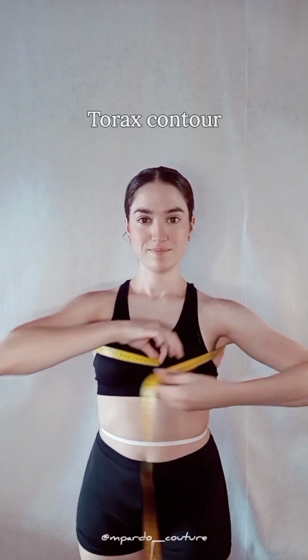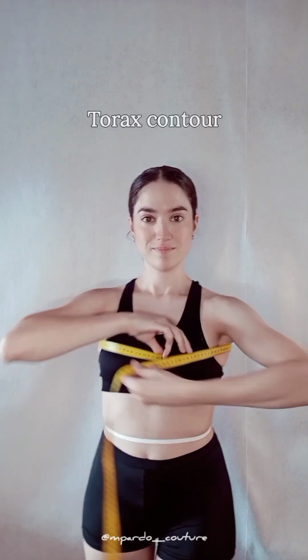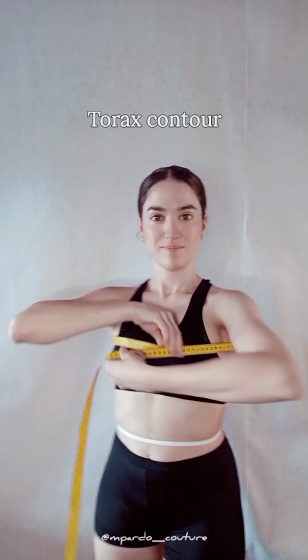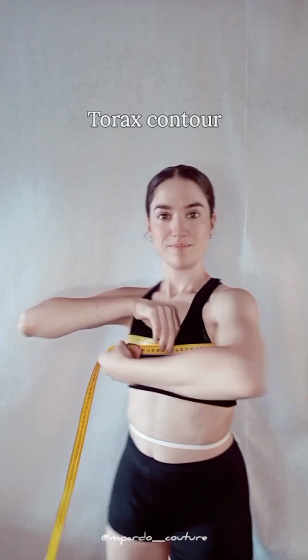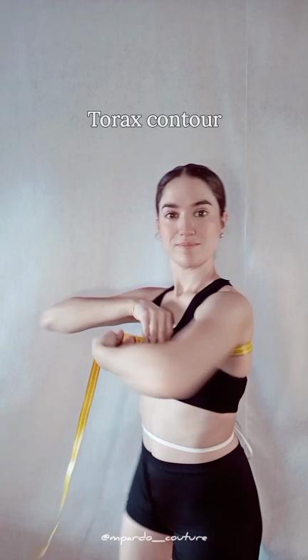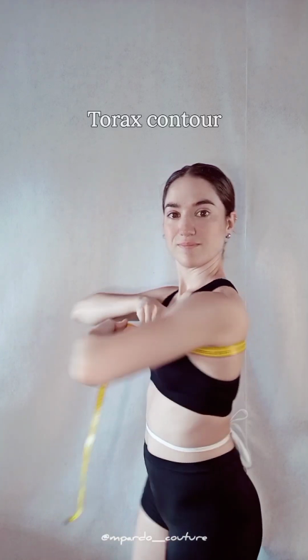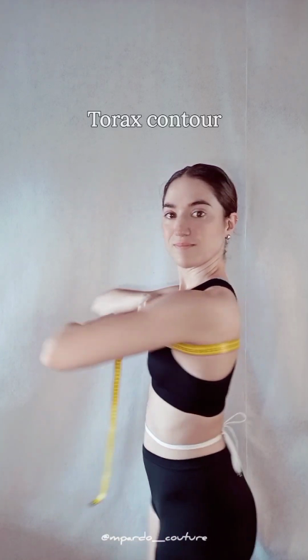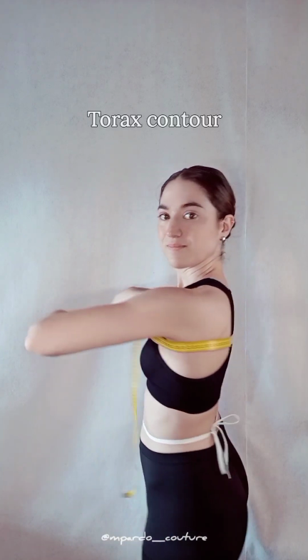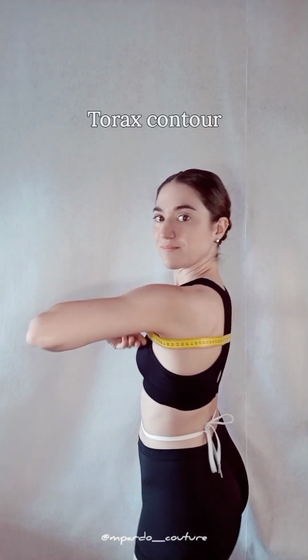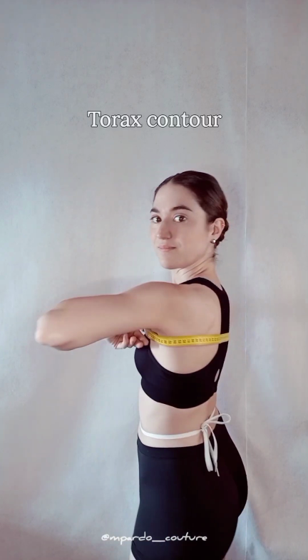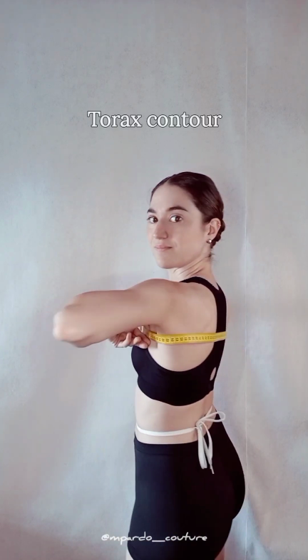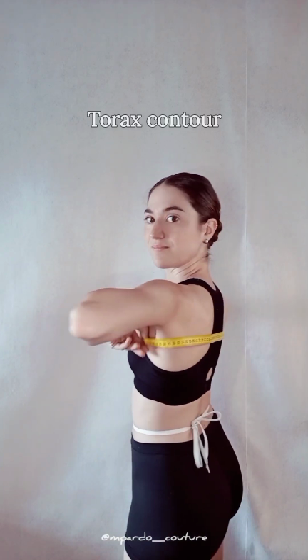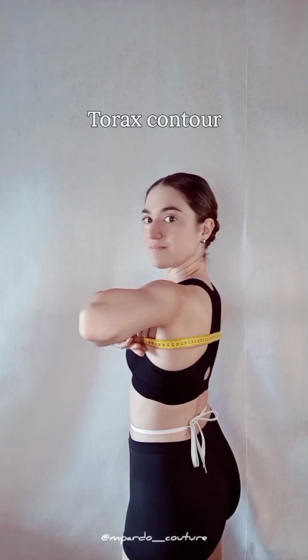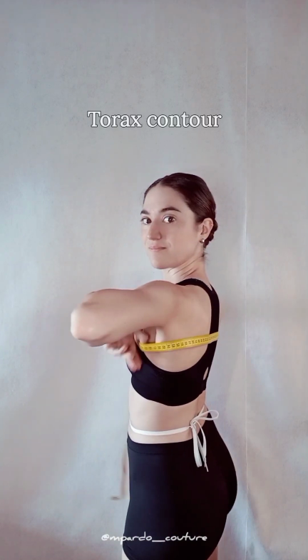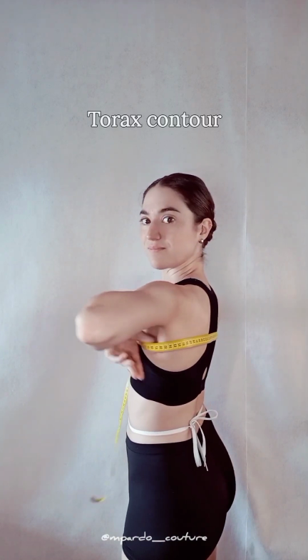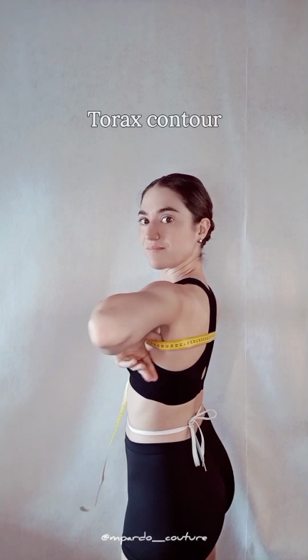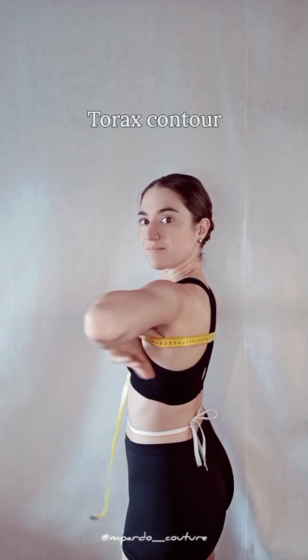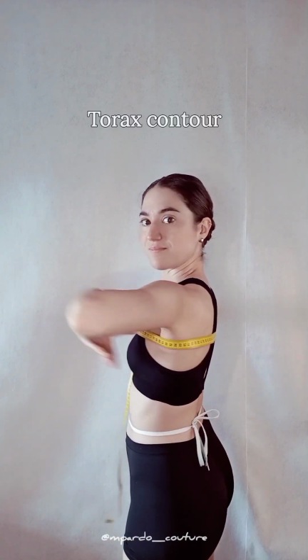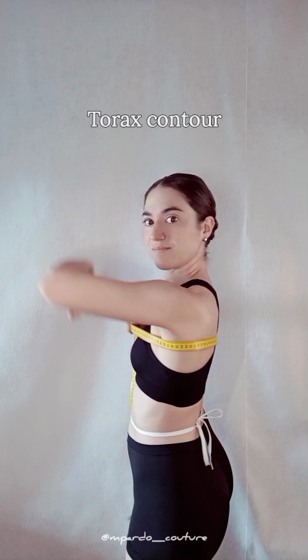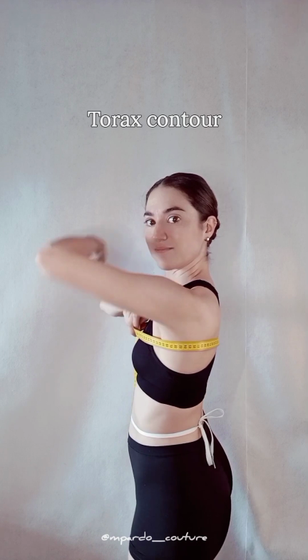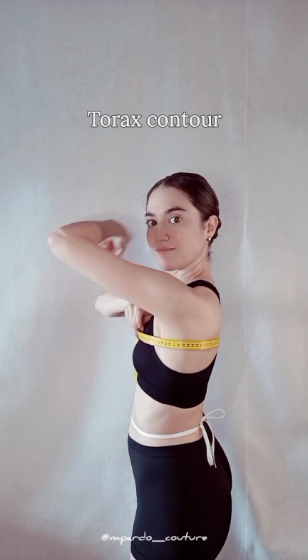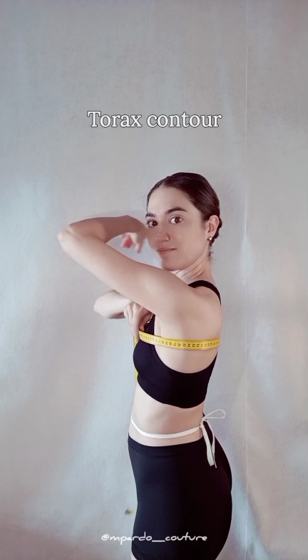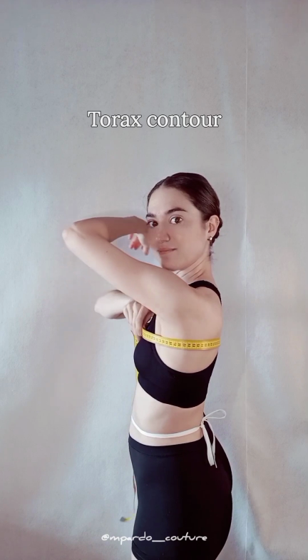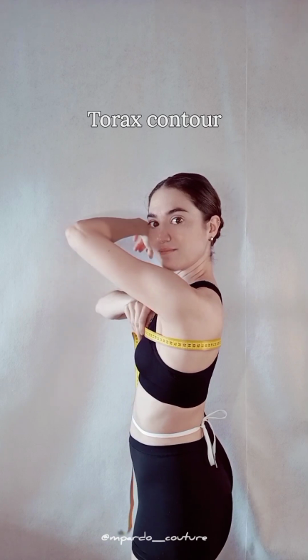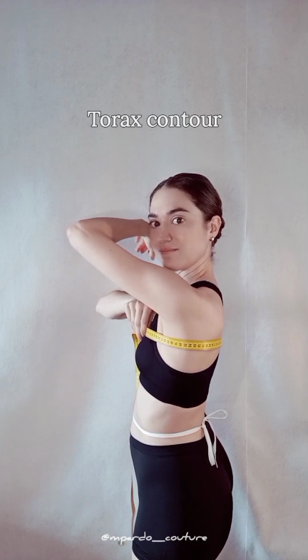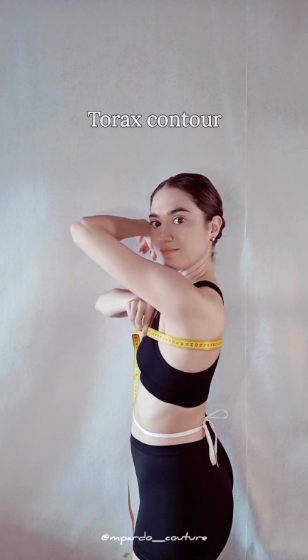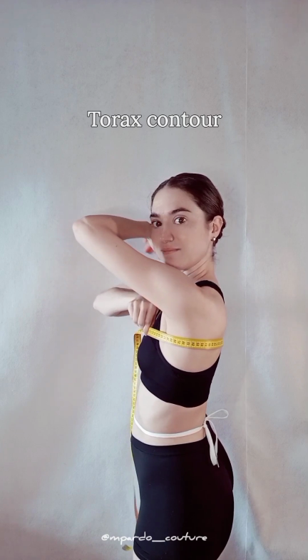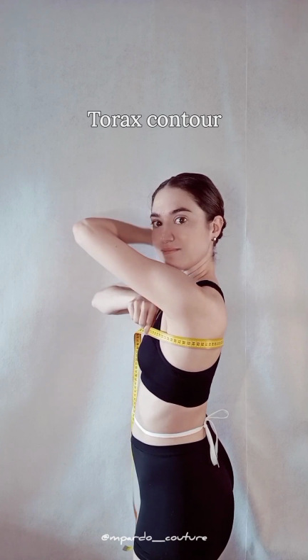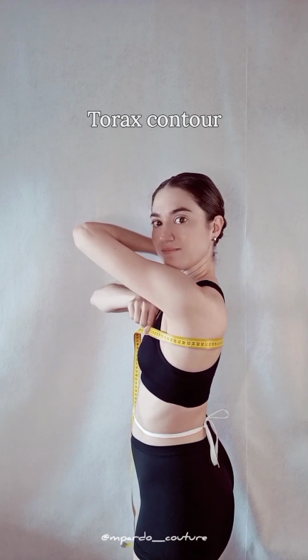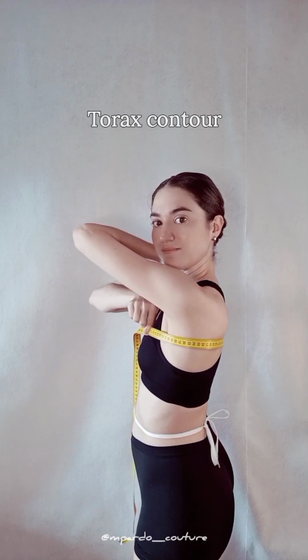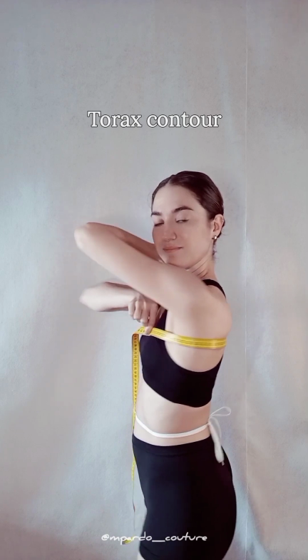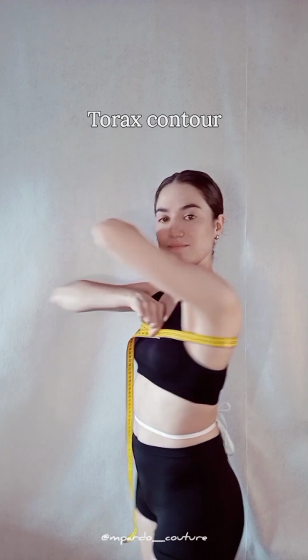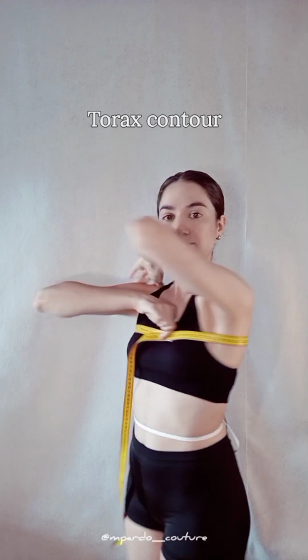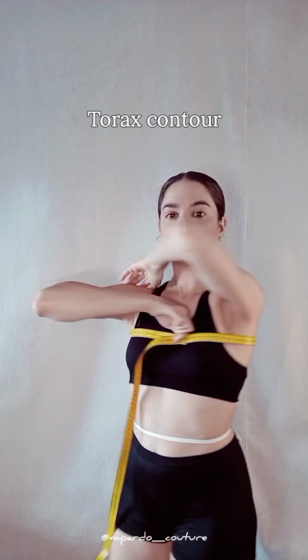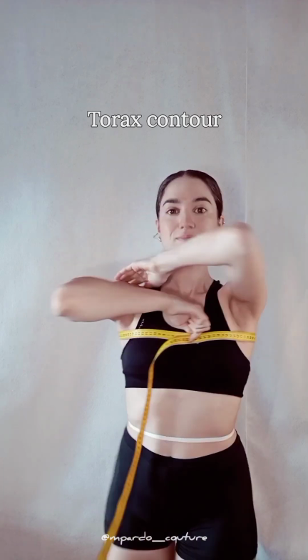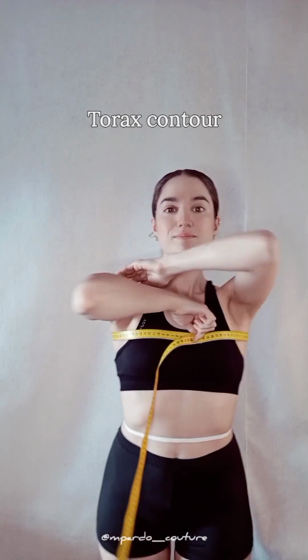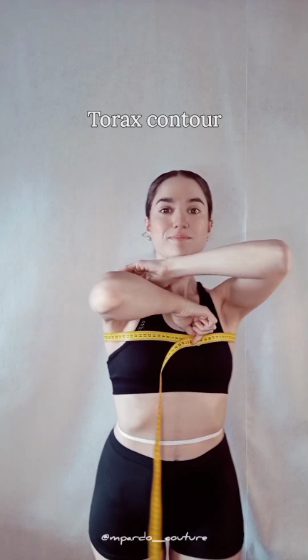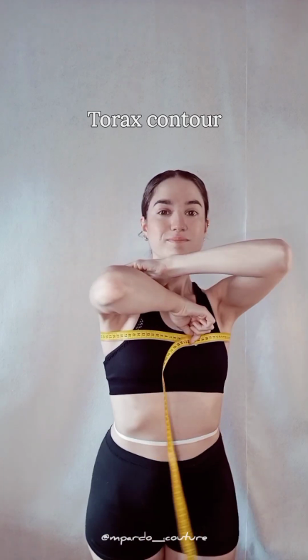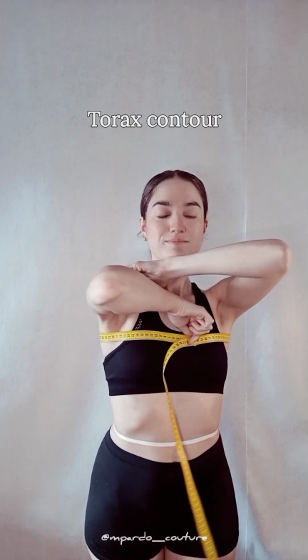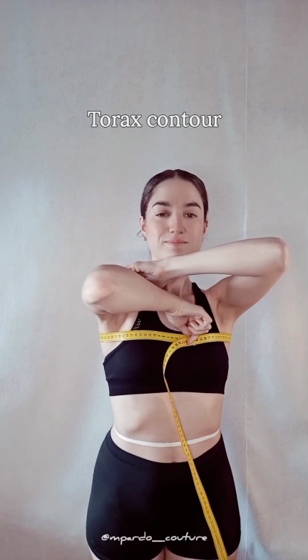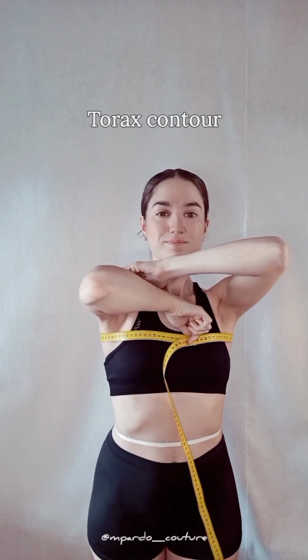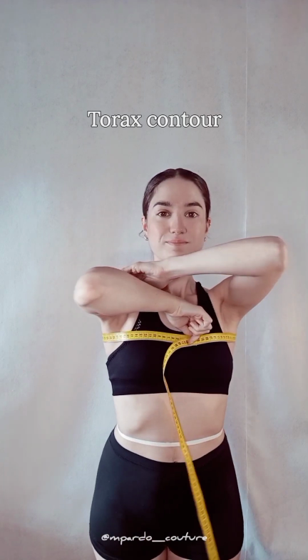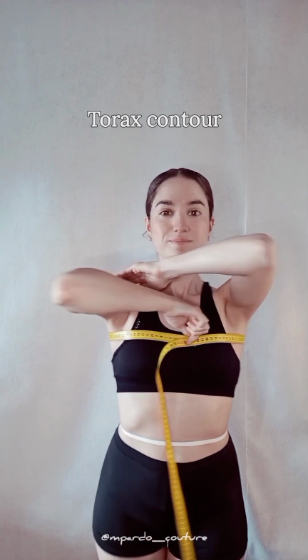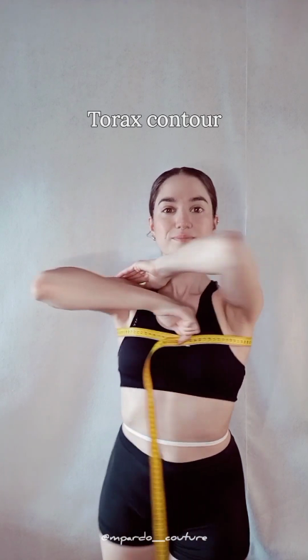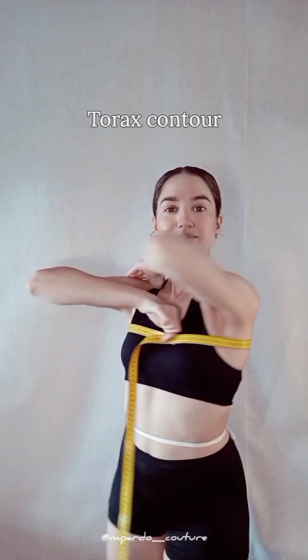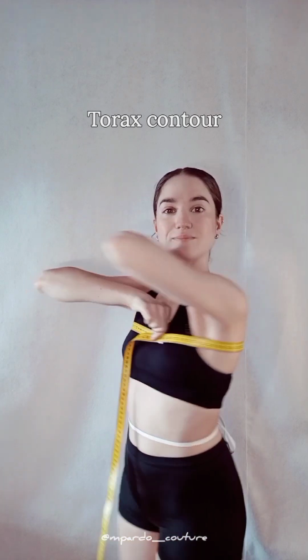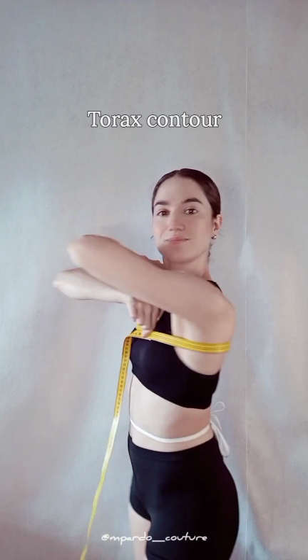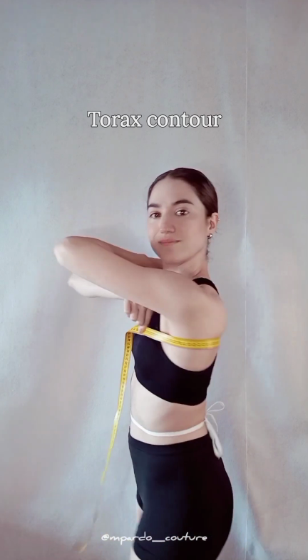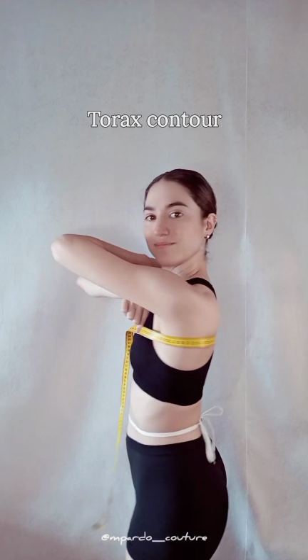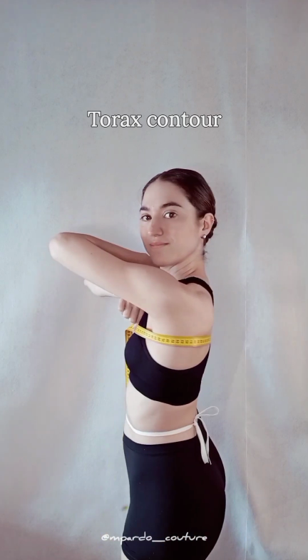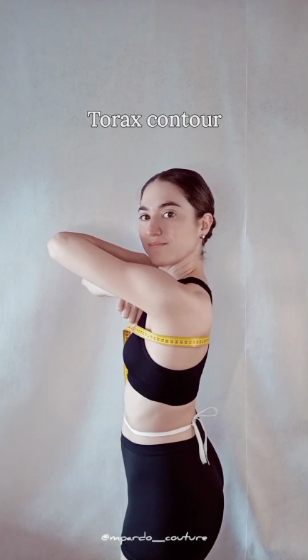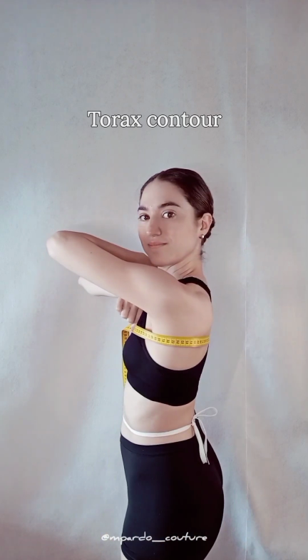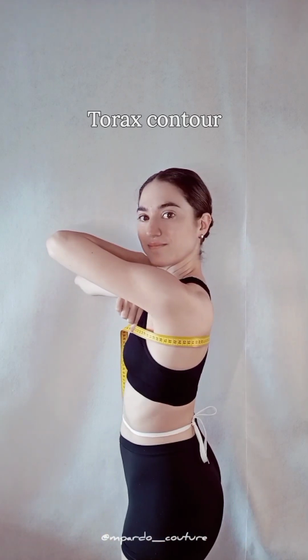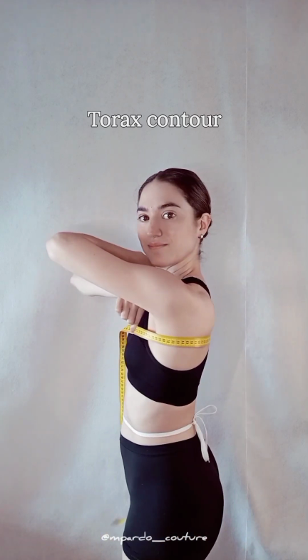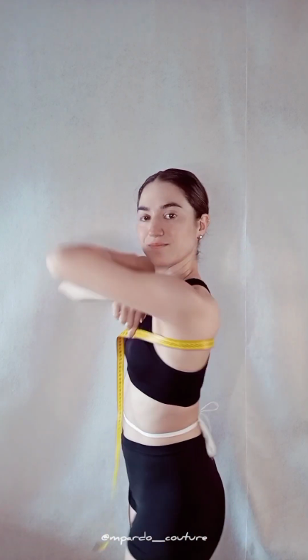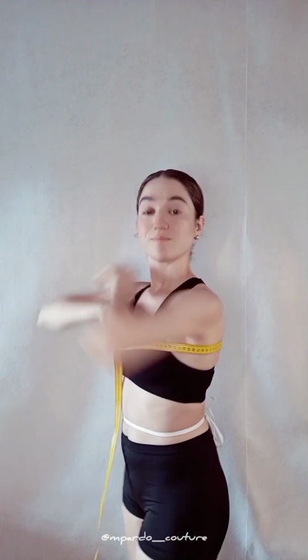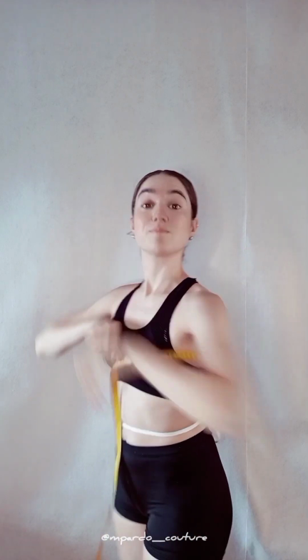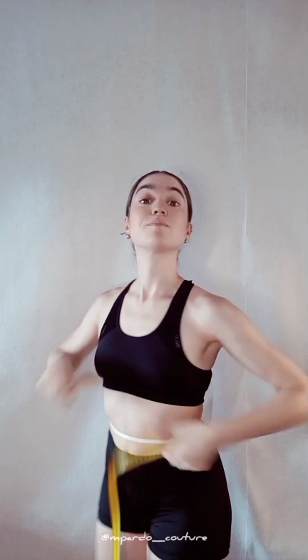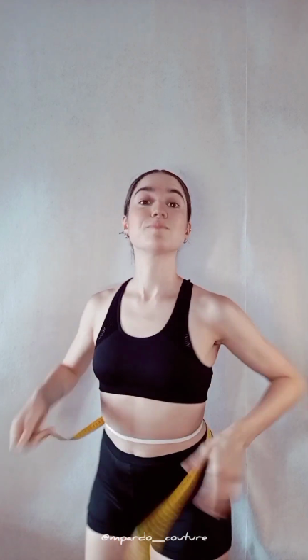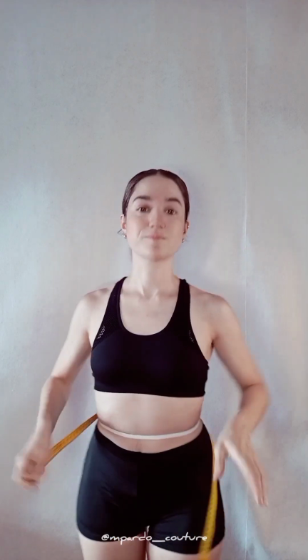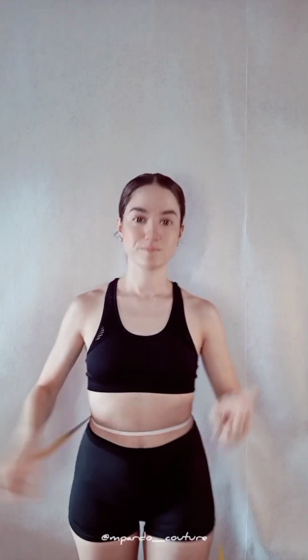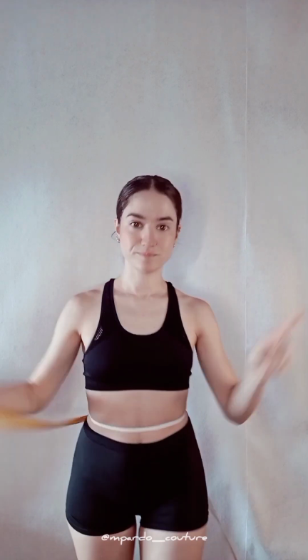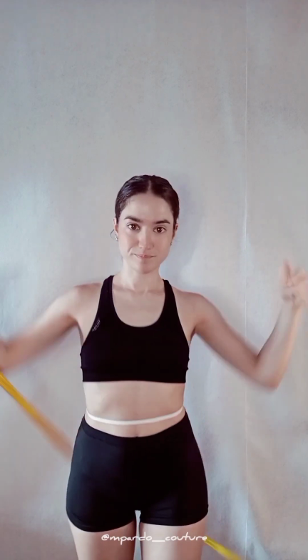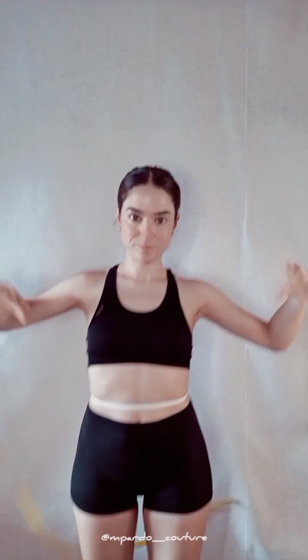The thorax contour is very interesting for jackets and other tailored garments. It's taken under your armpits, above the bust contour line.